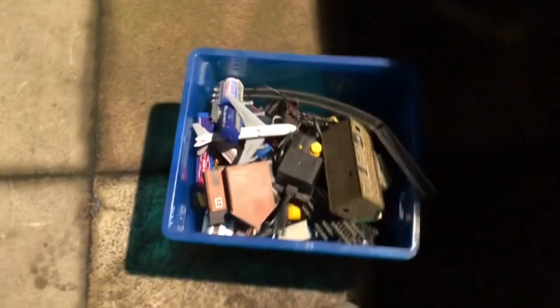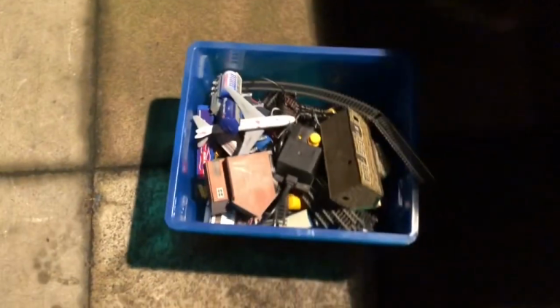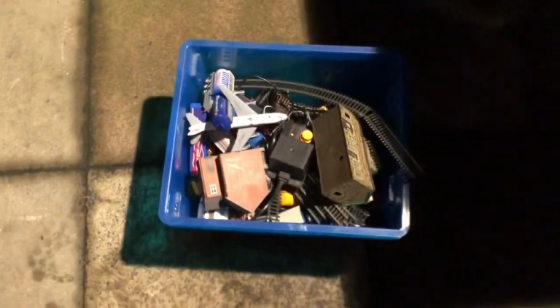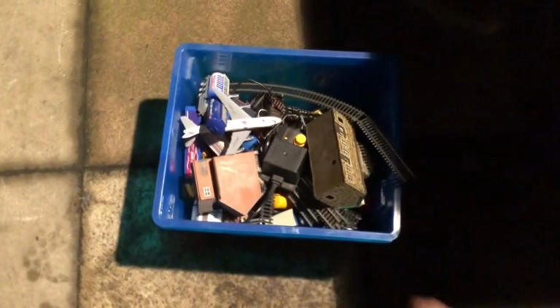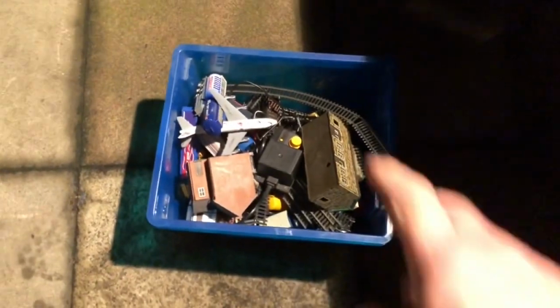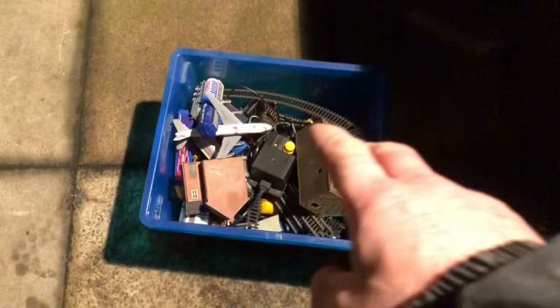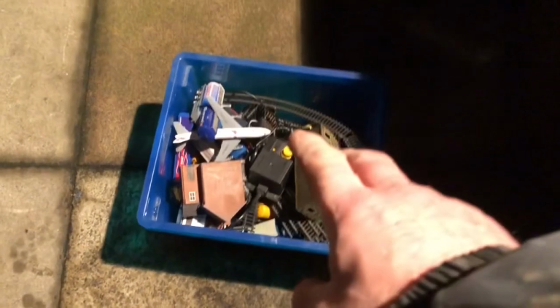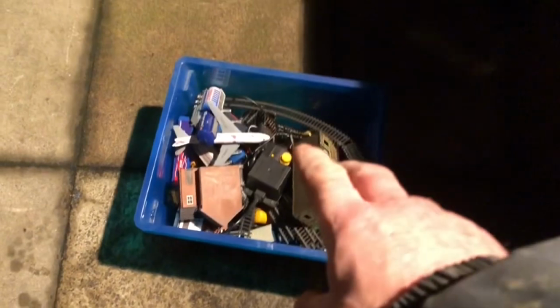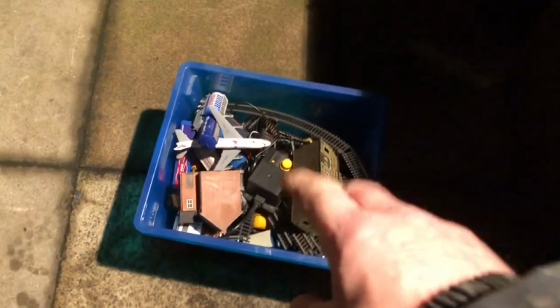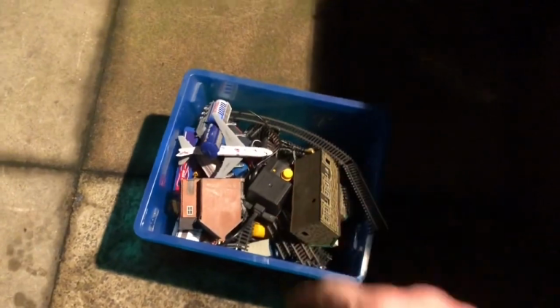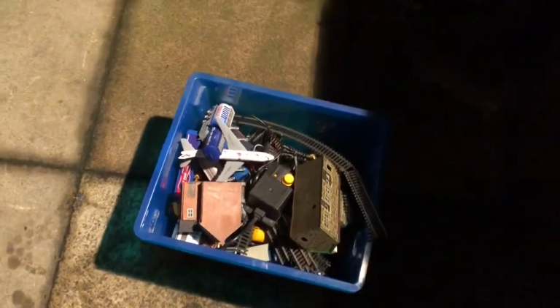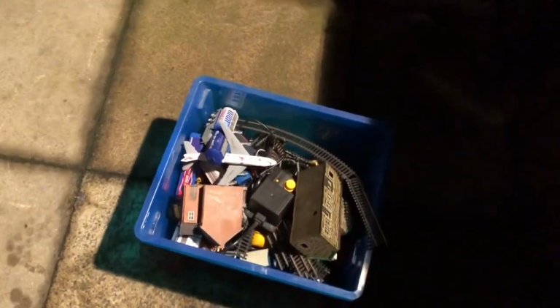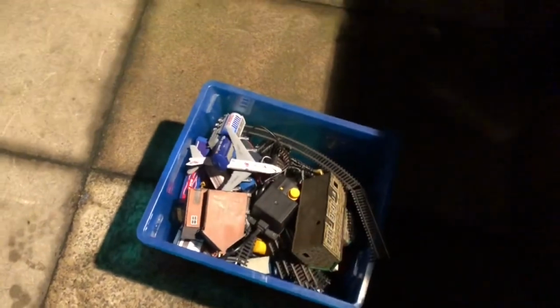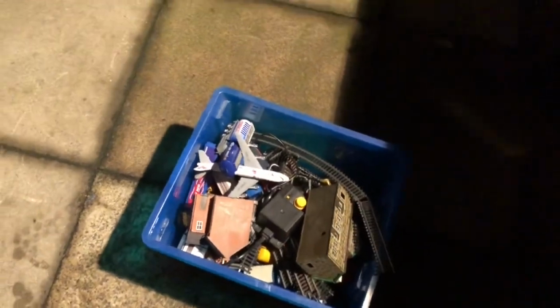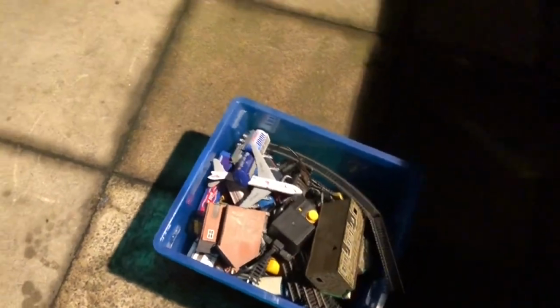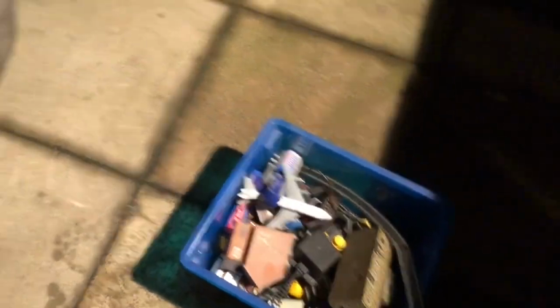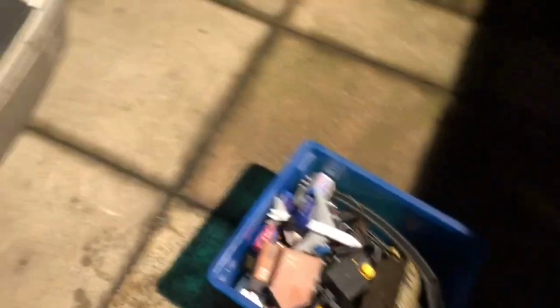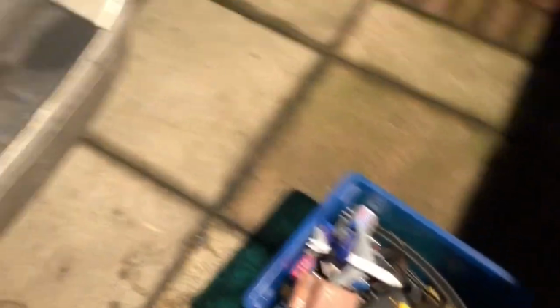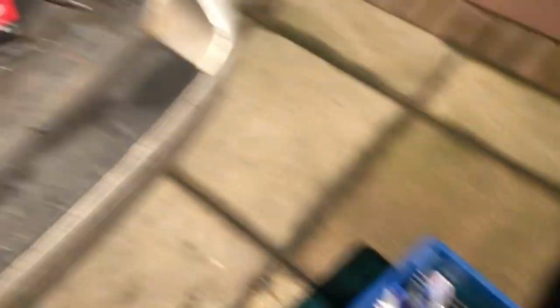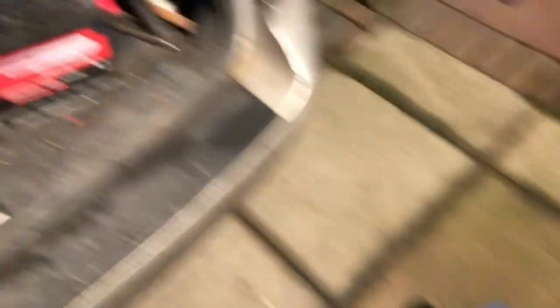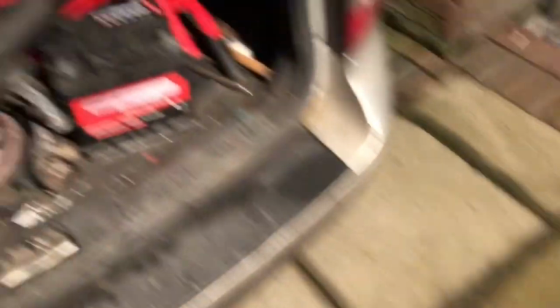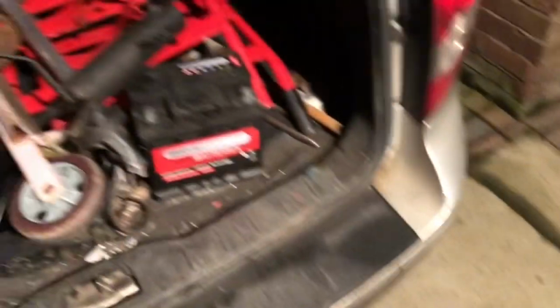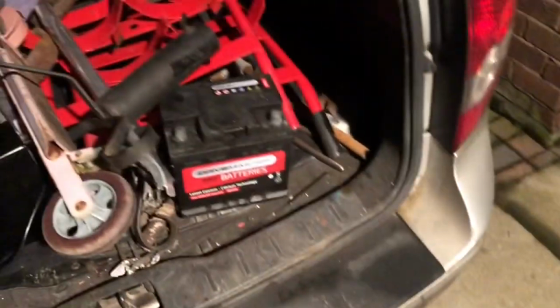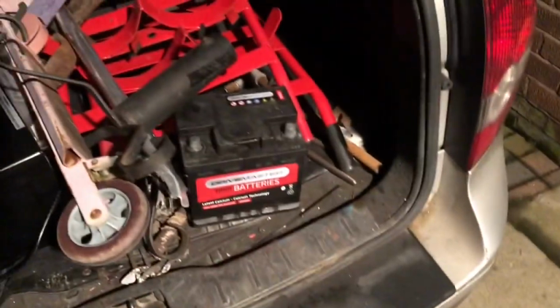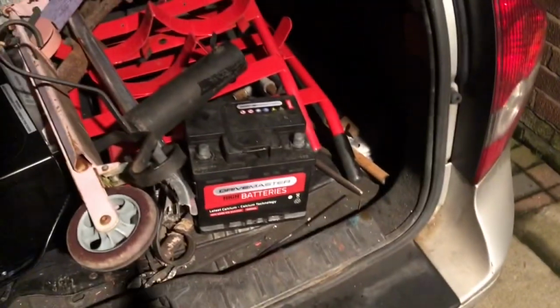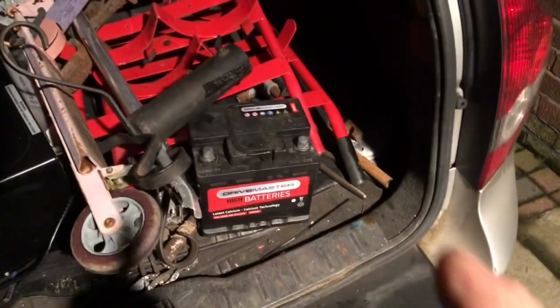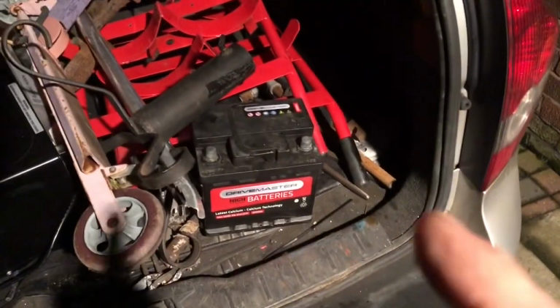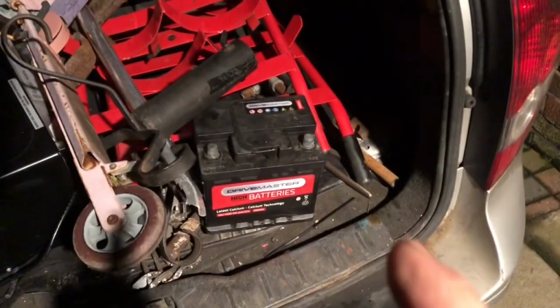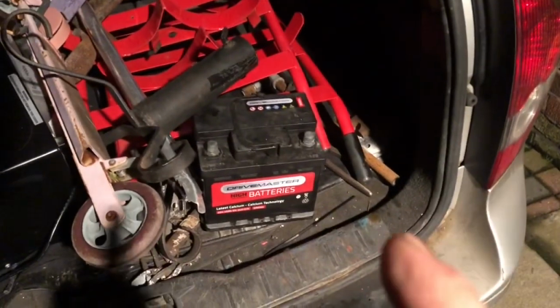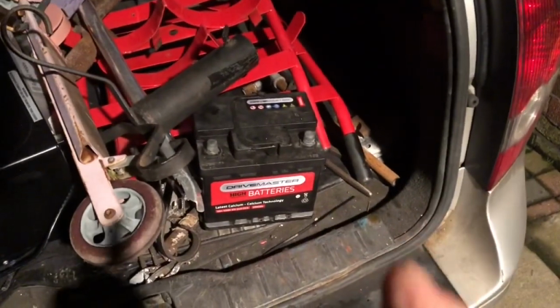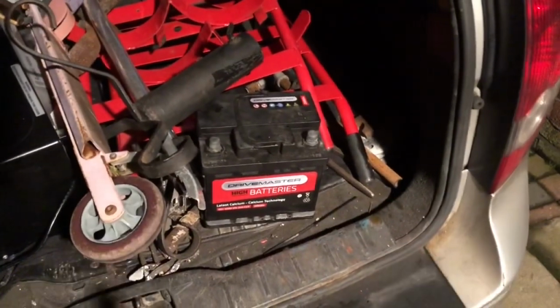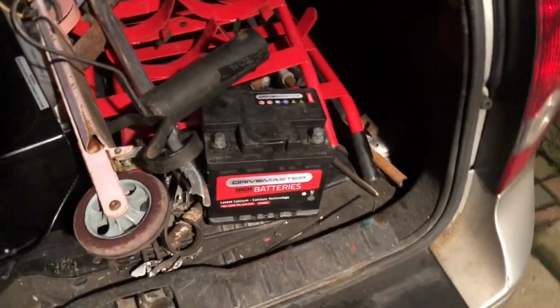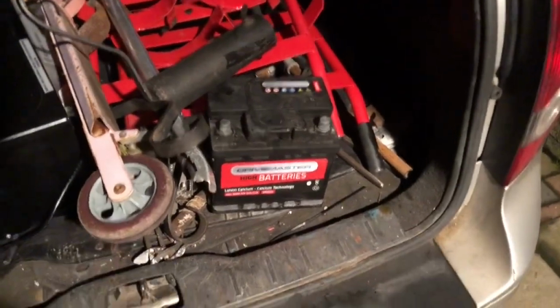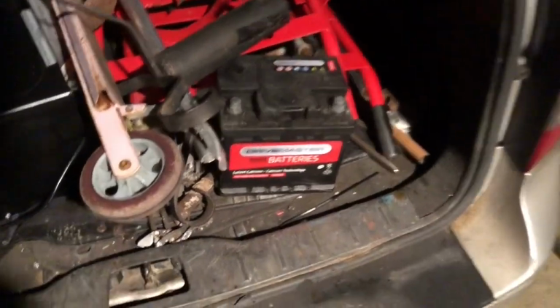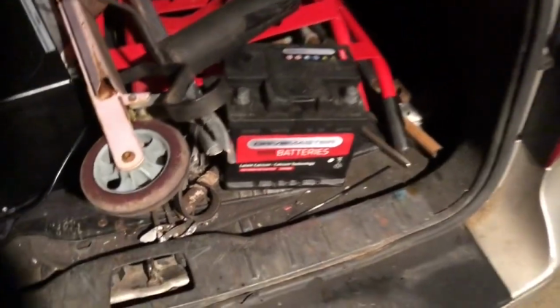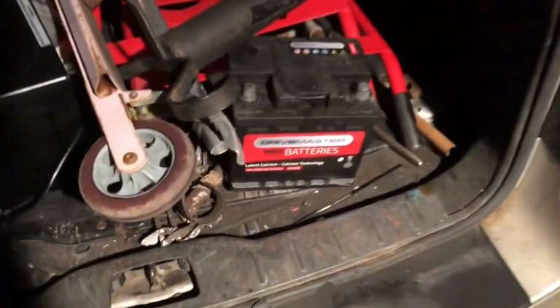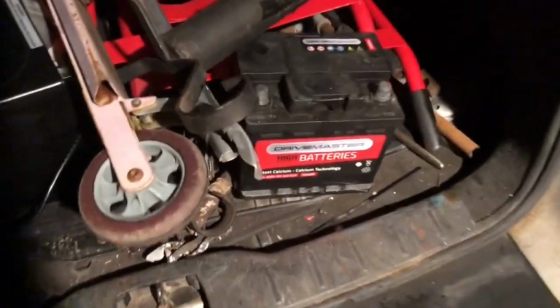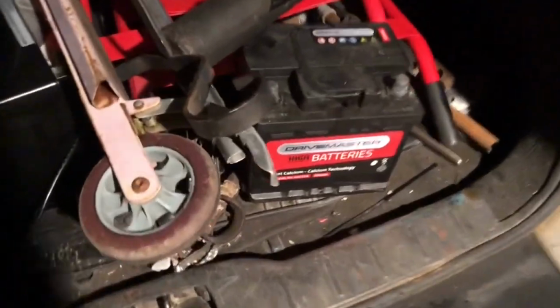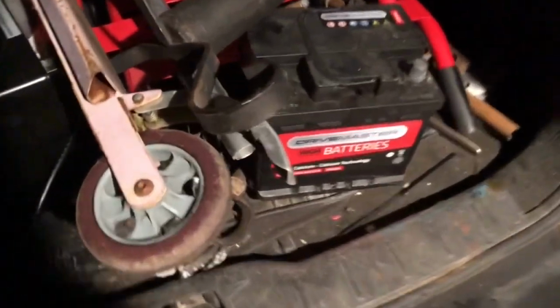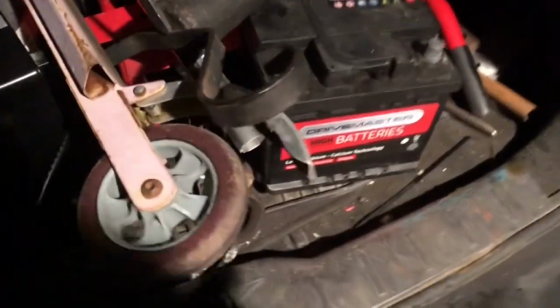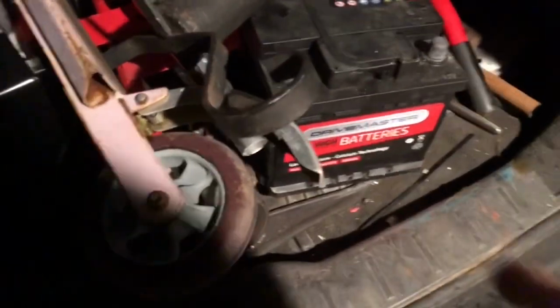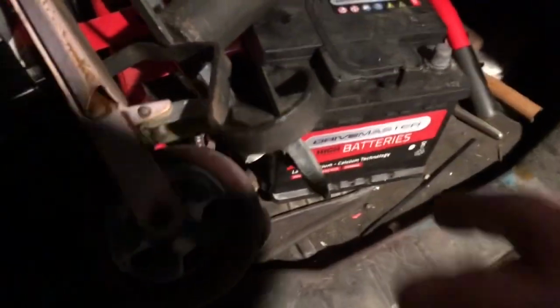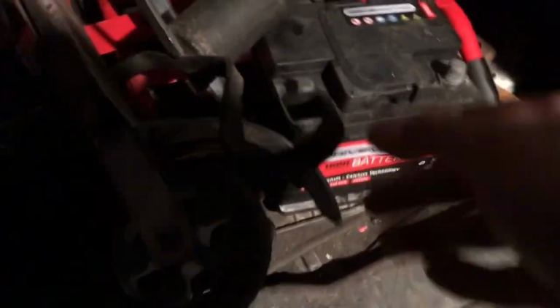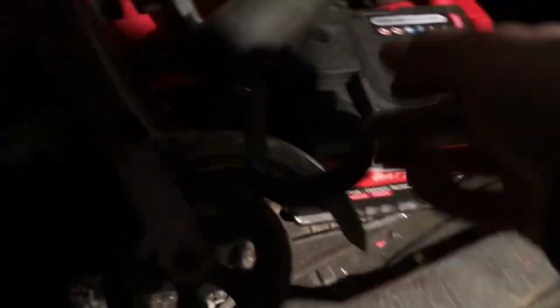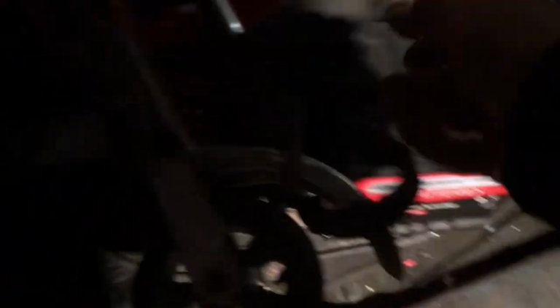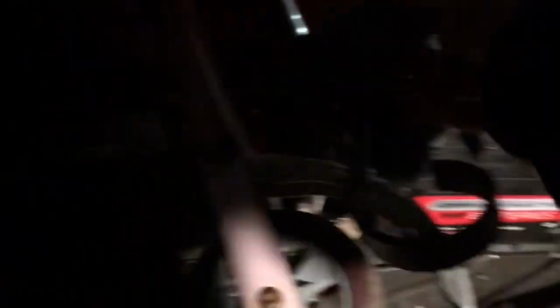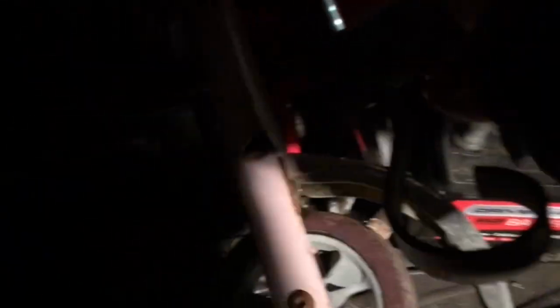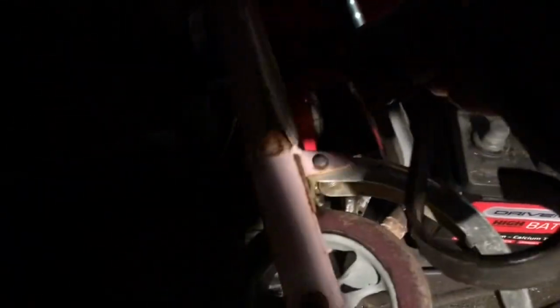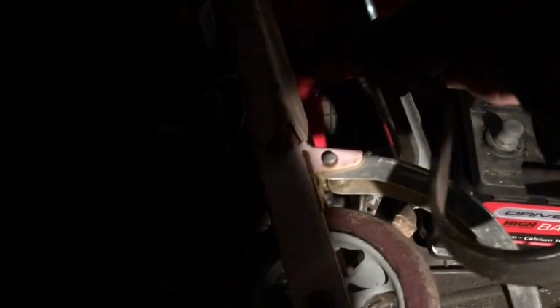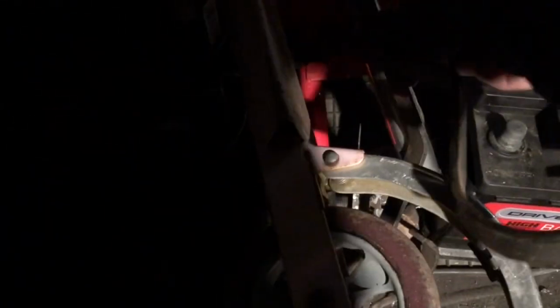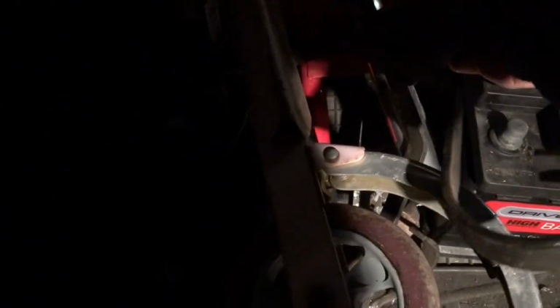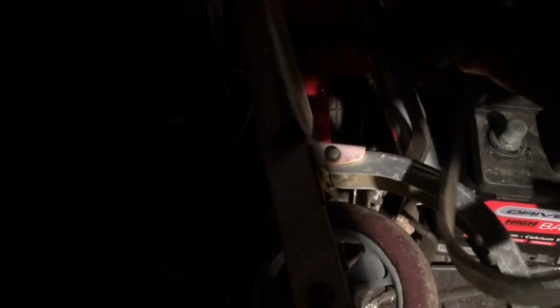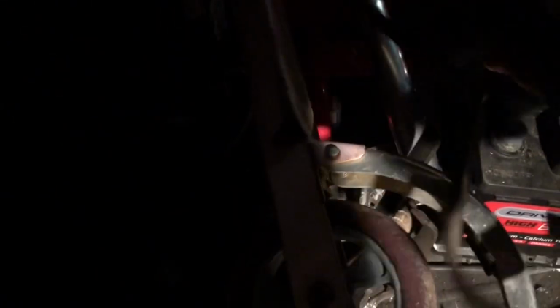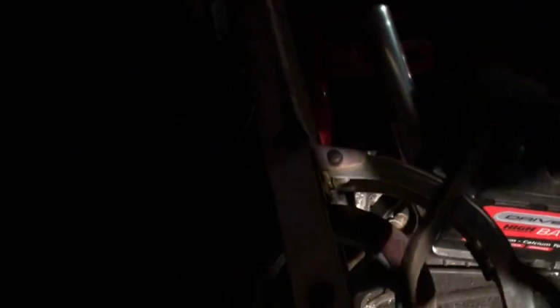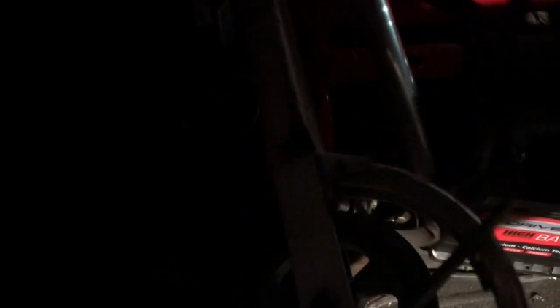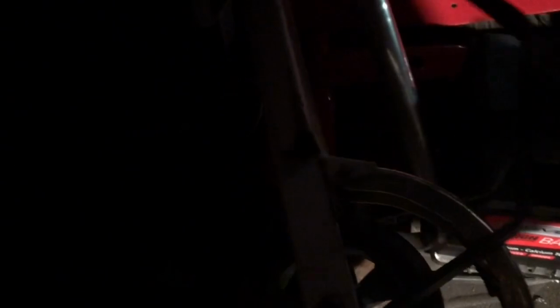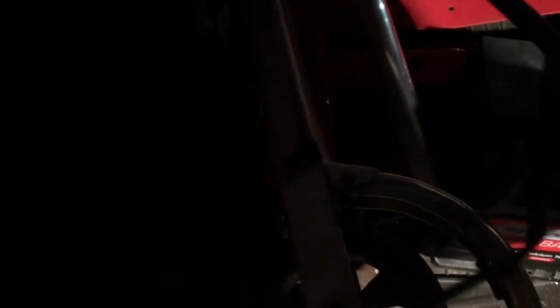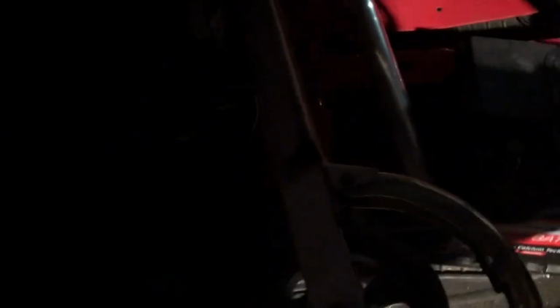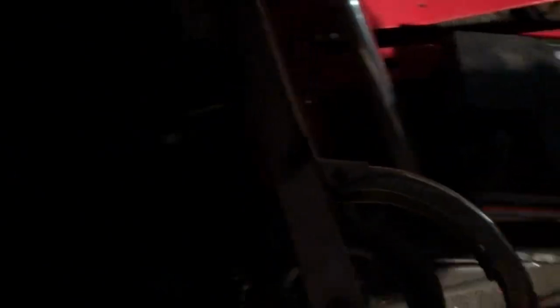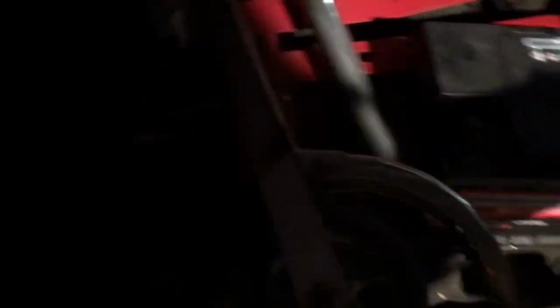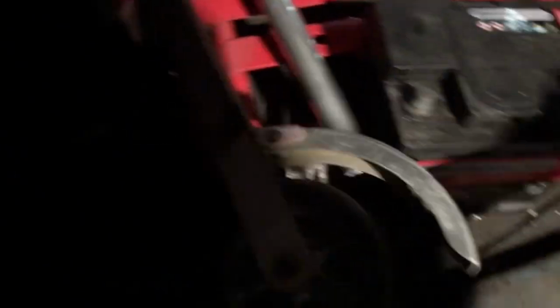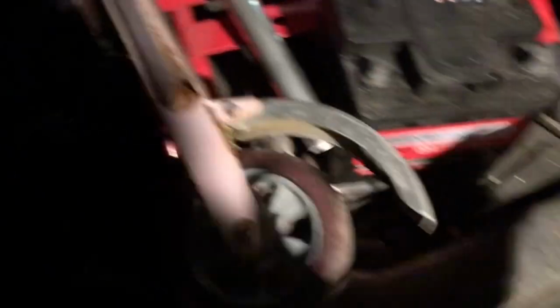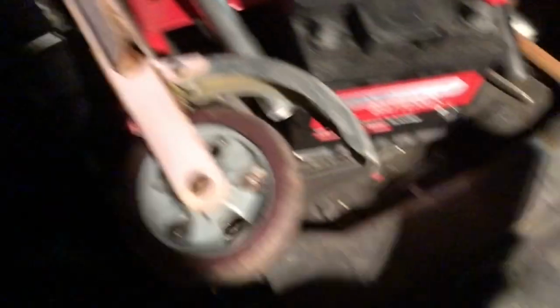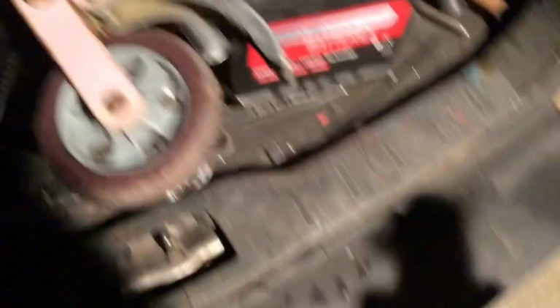We'll go through that at the weekend. I picked a battery up — we'll test that with a battery charger afterwards.